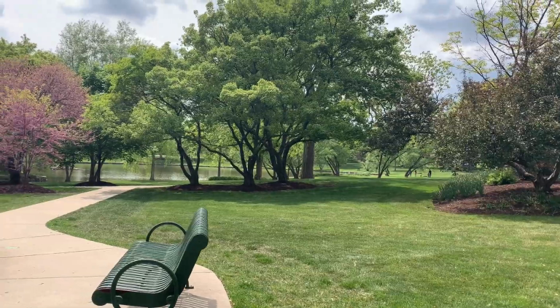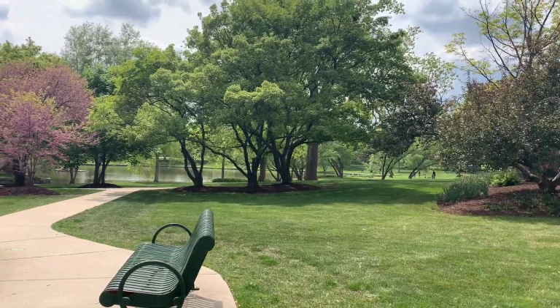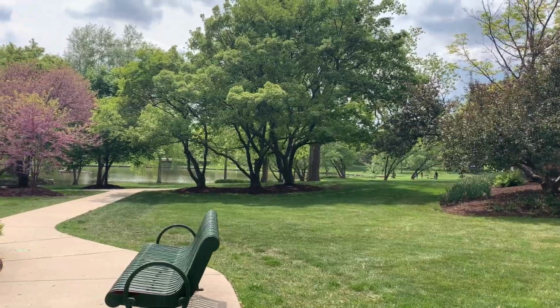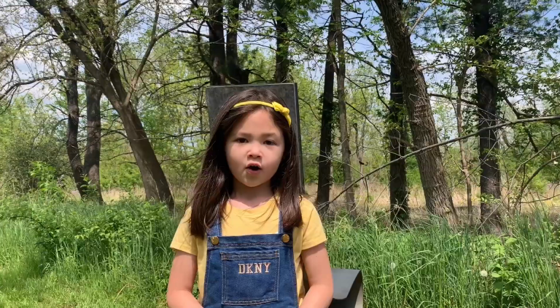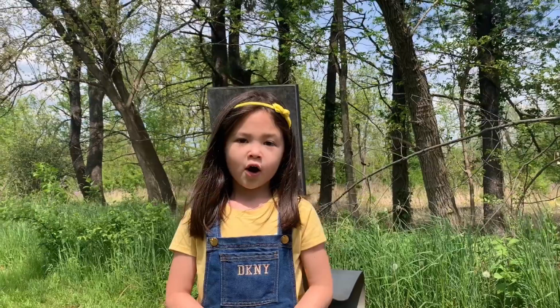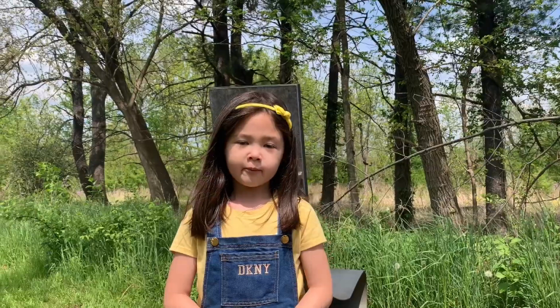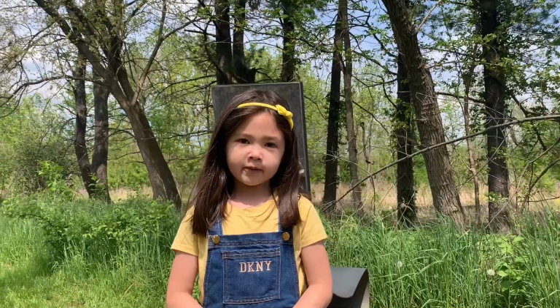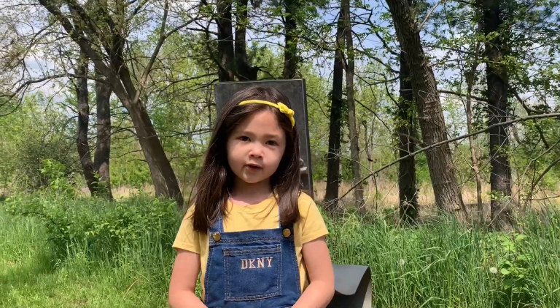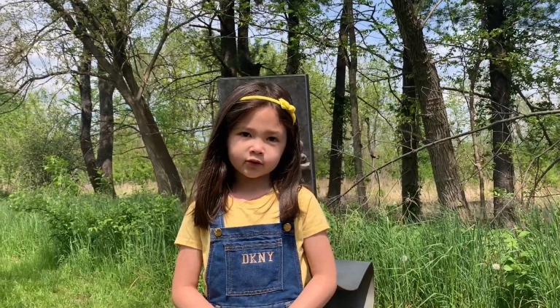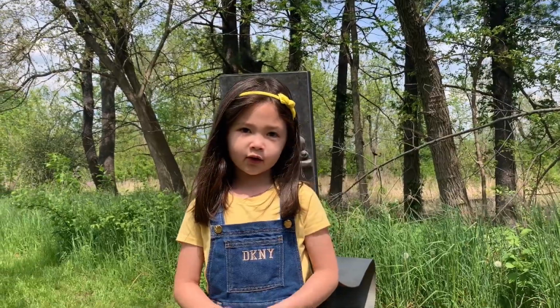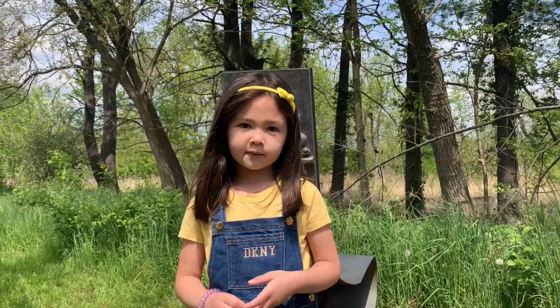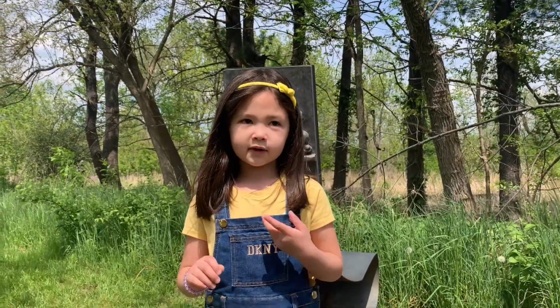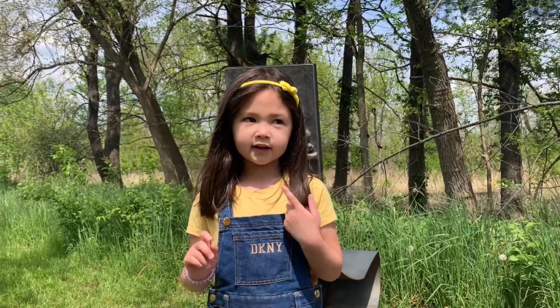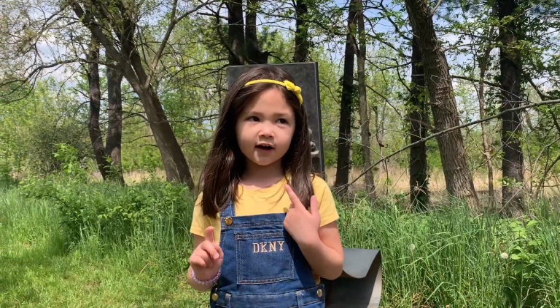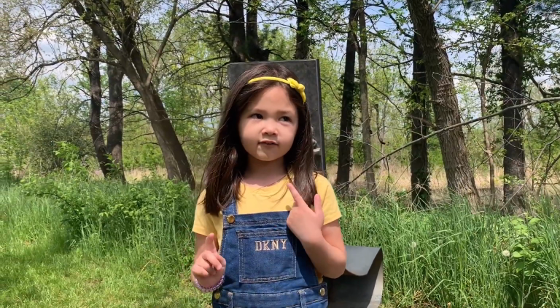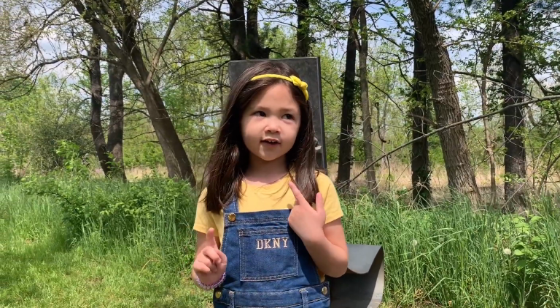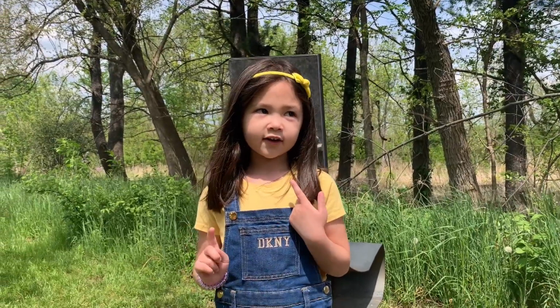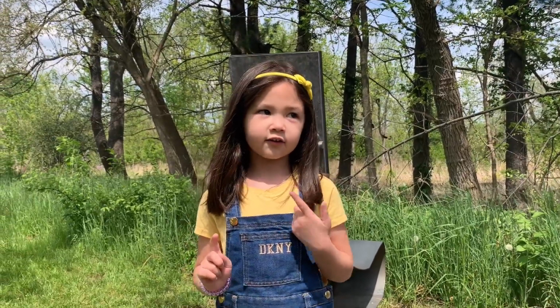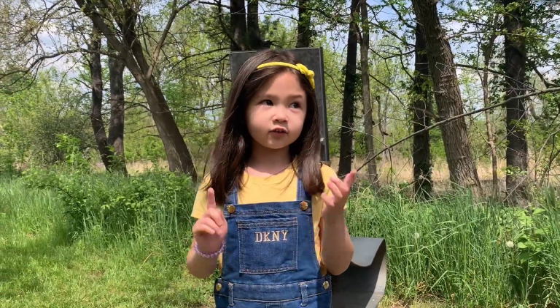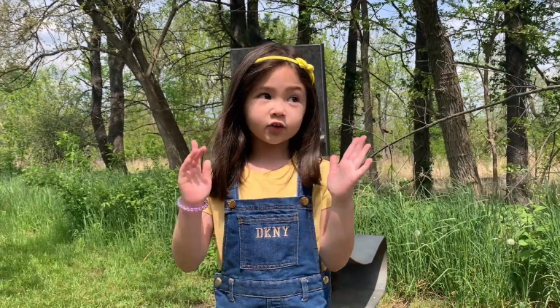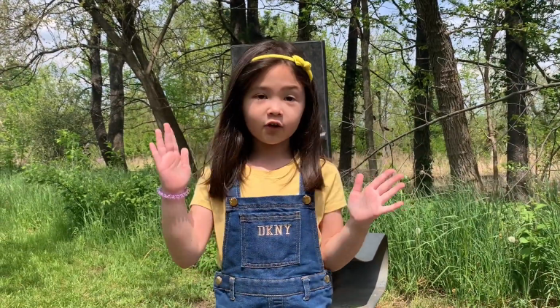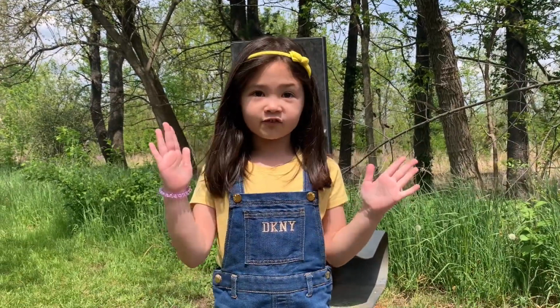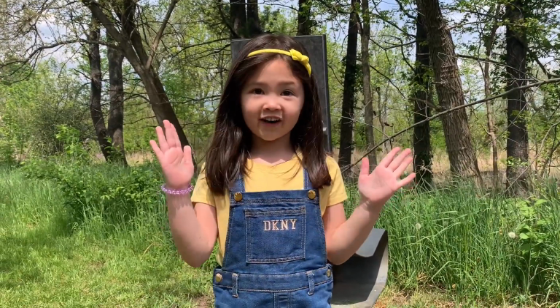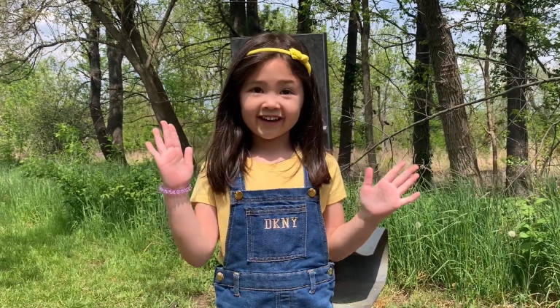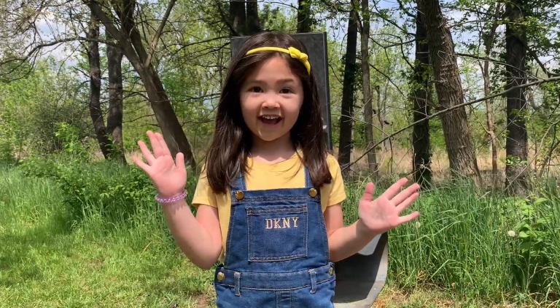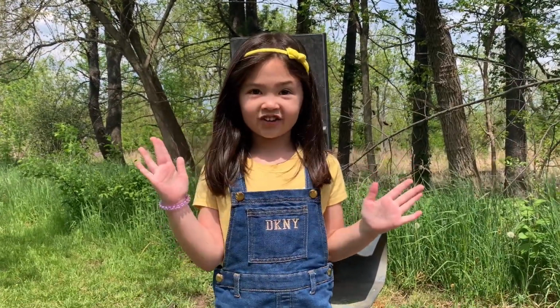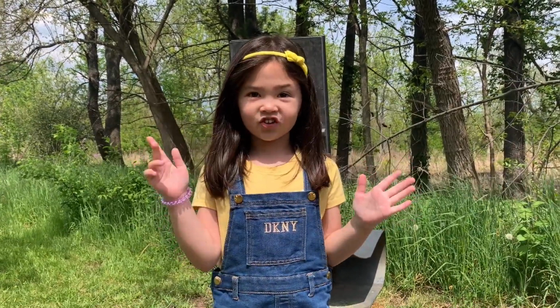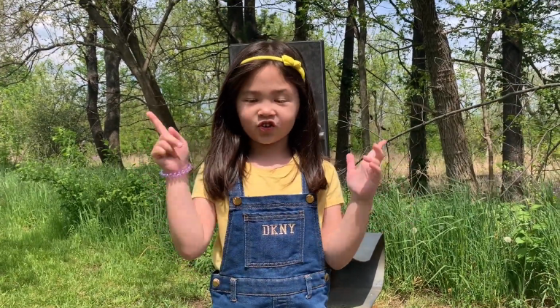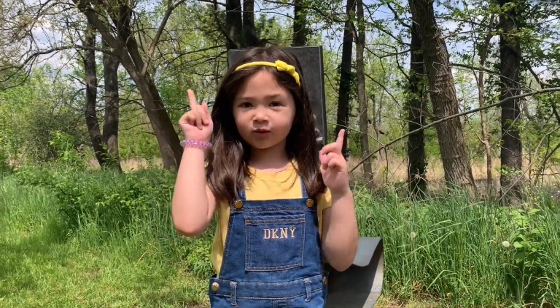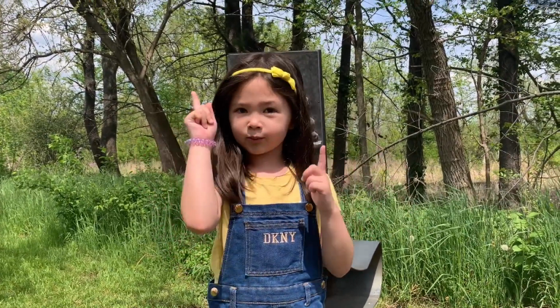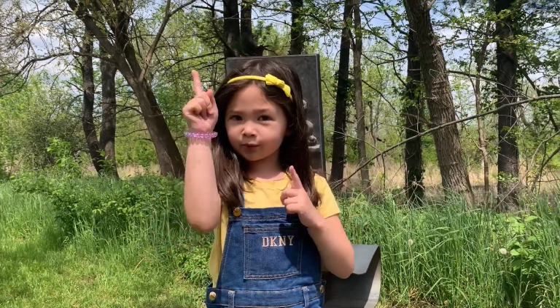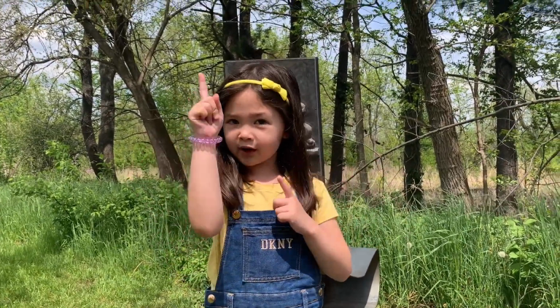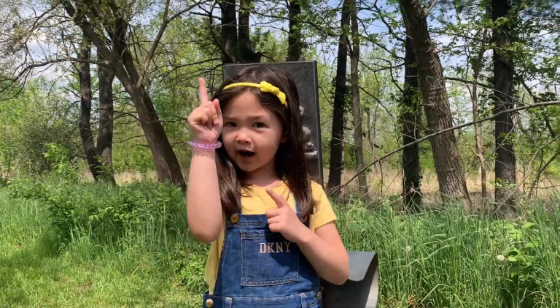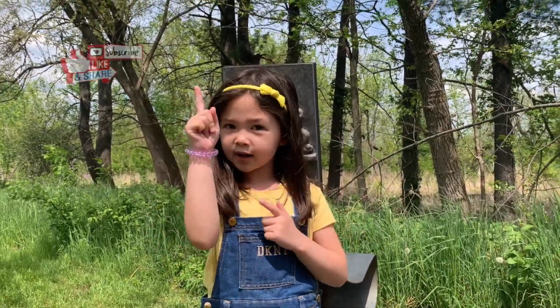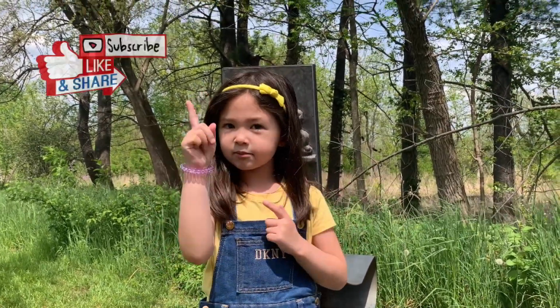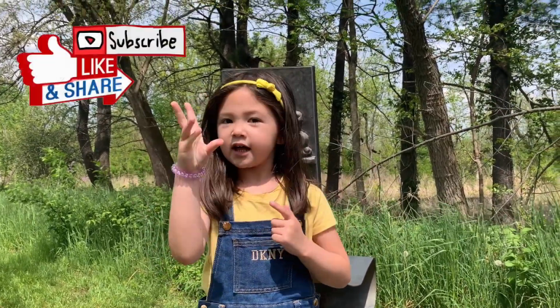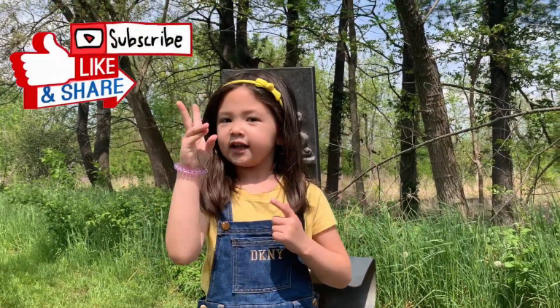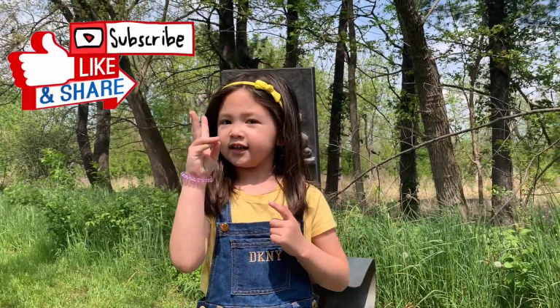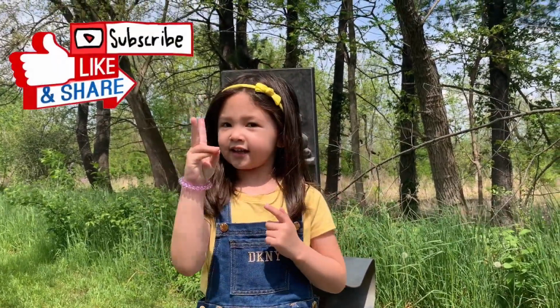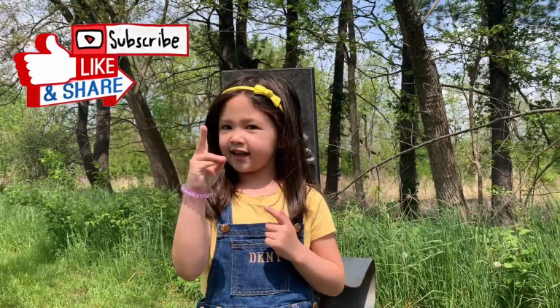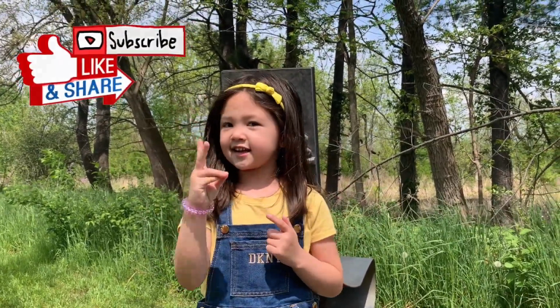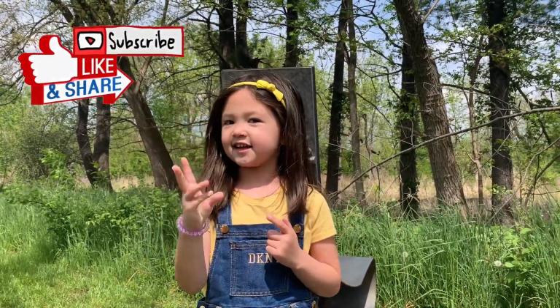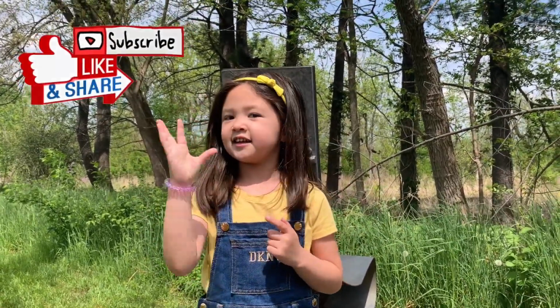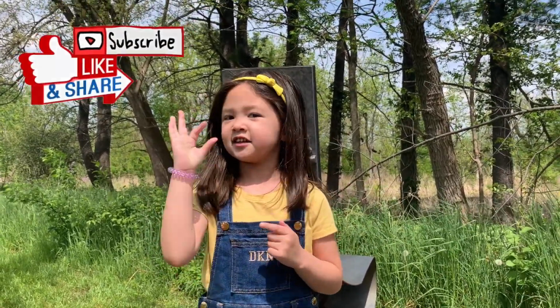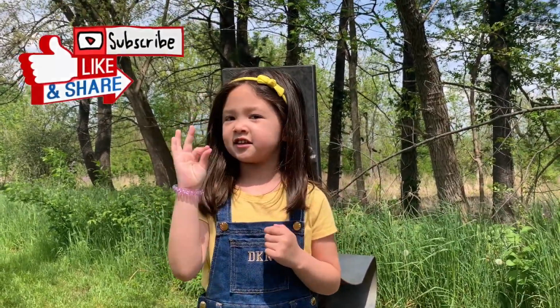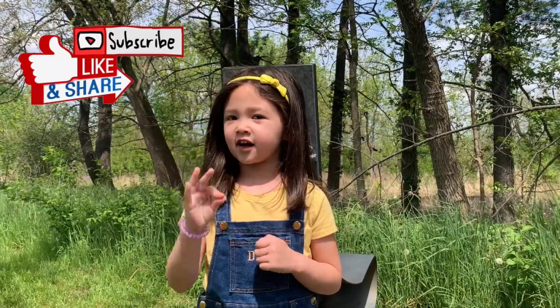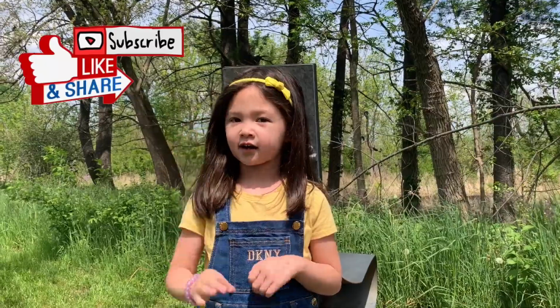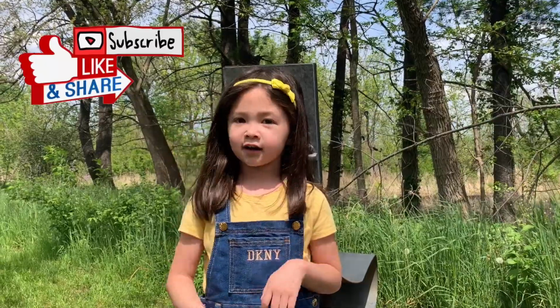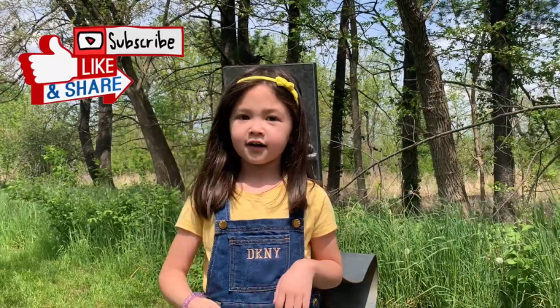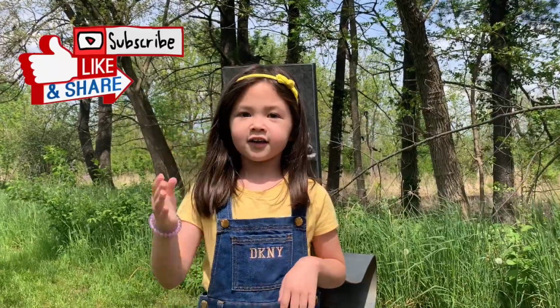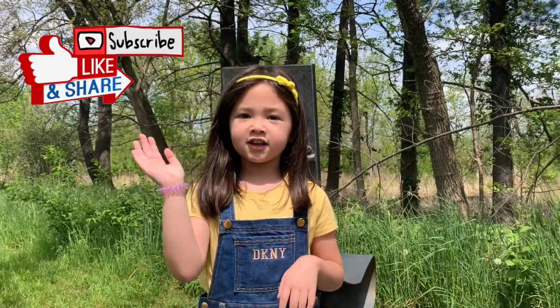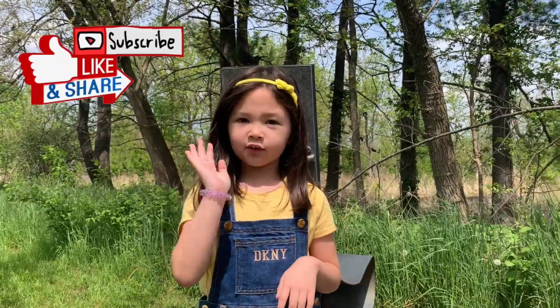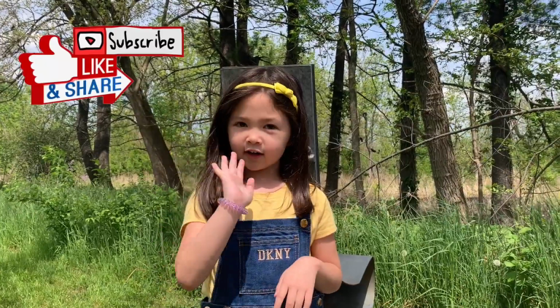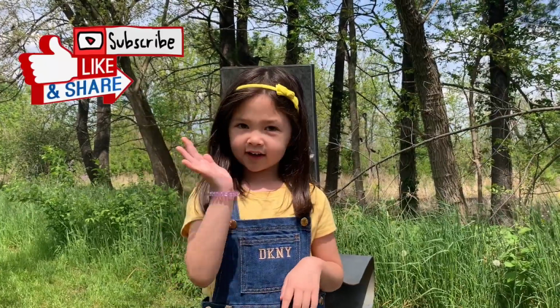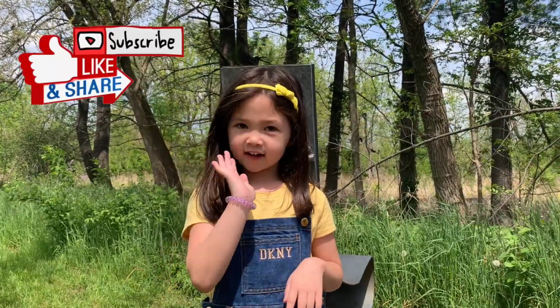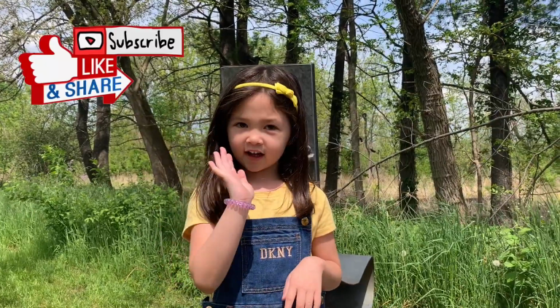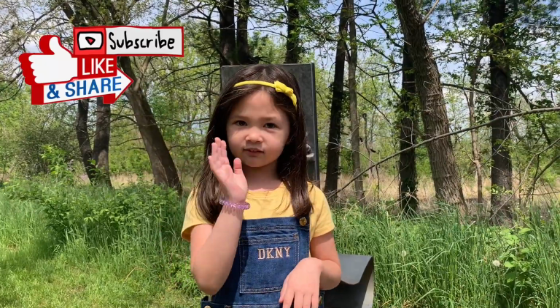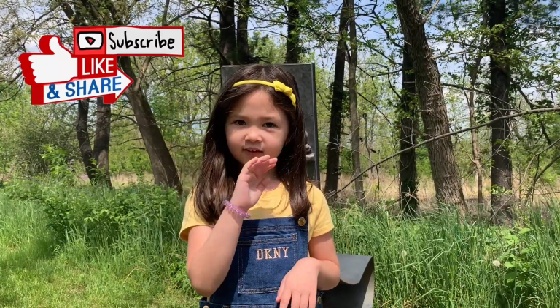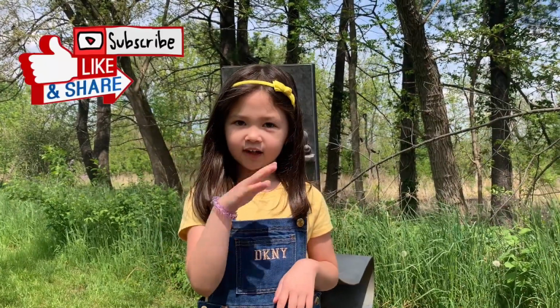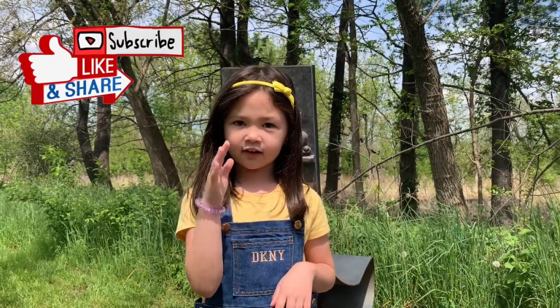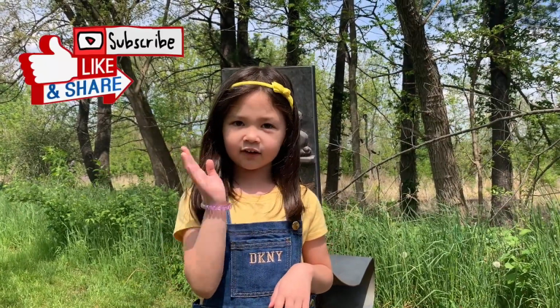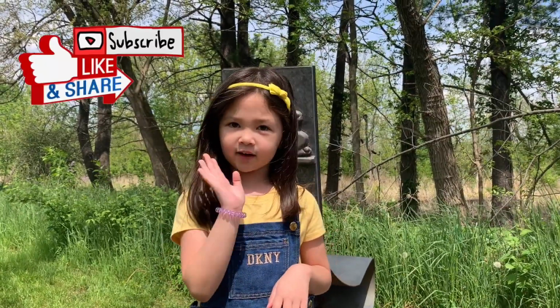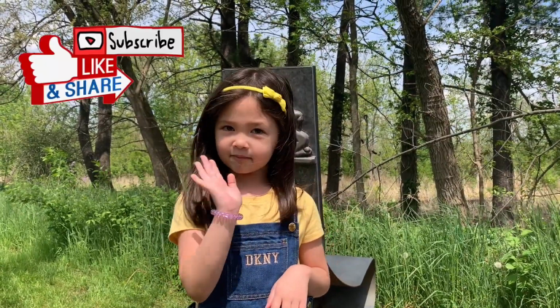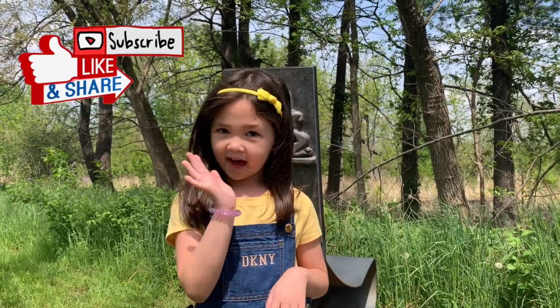Hope you enjoyed watching our video. Don't forget to subscribe and share. See you on the next video. Goodbye.